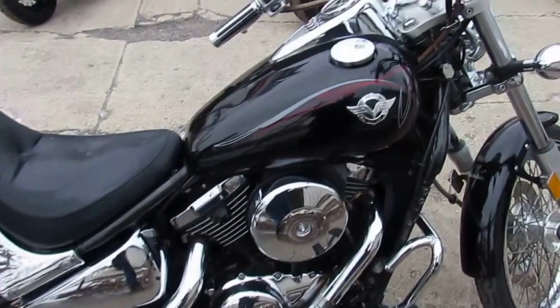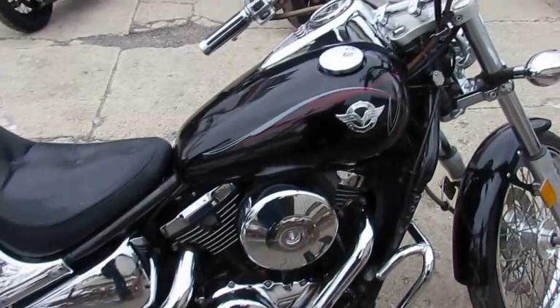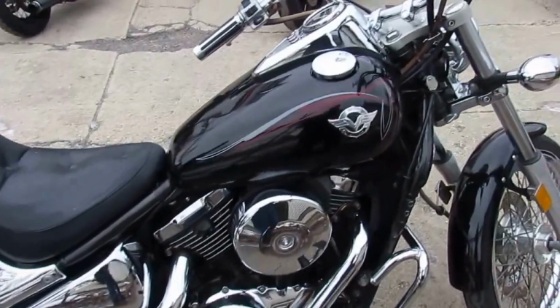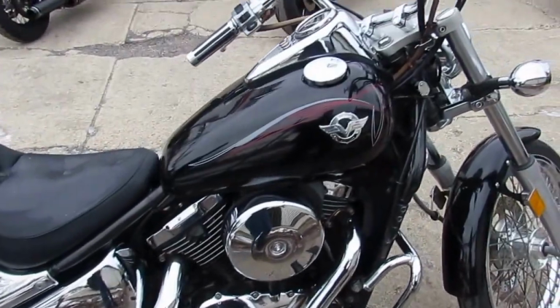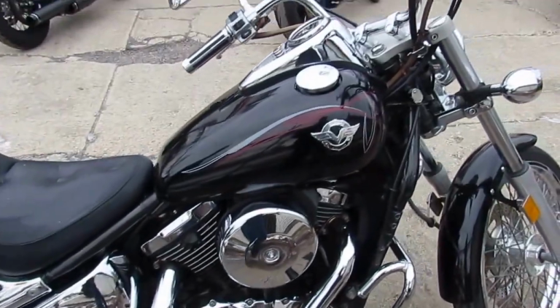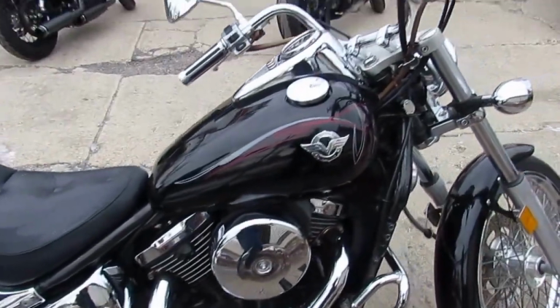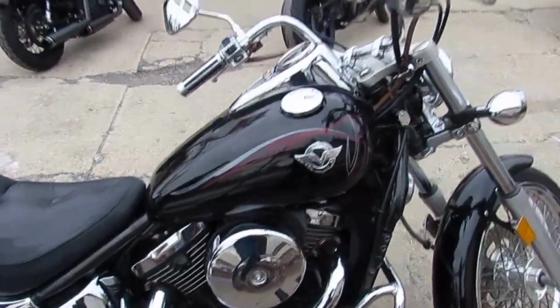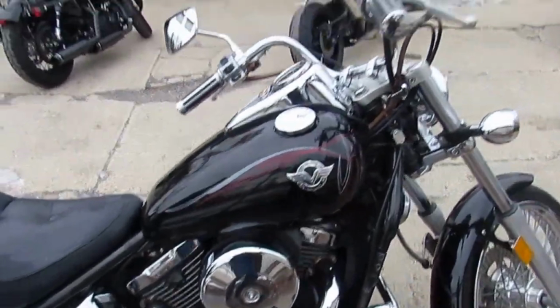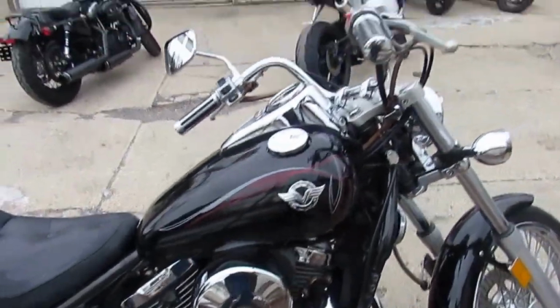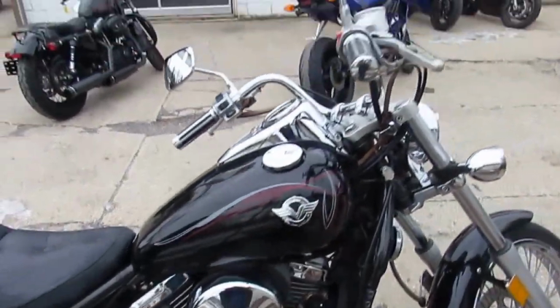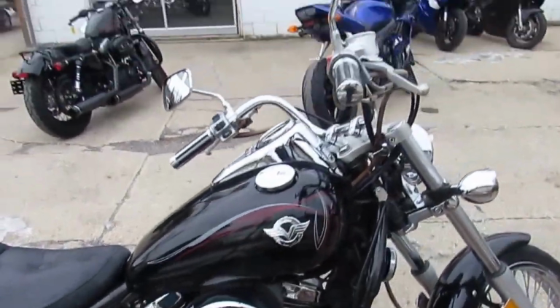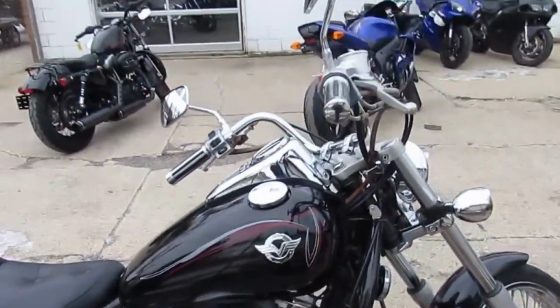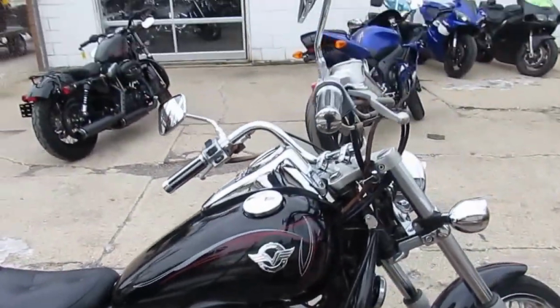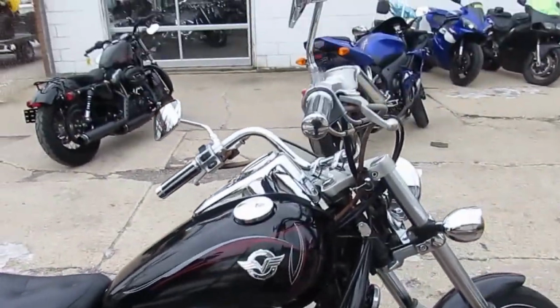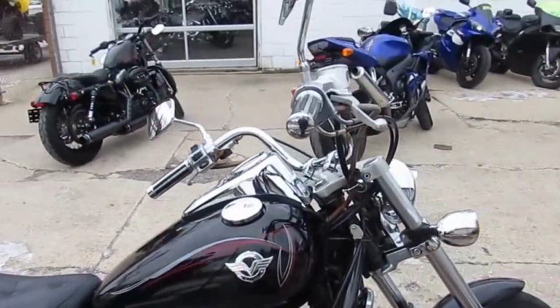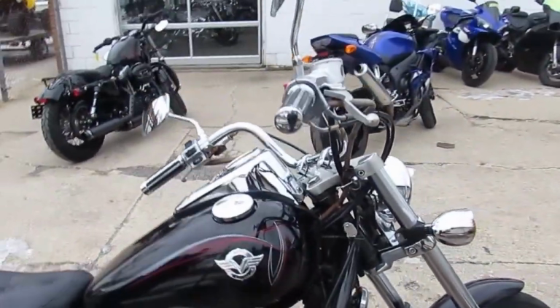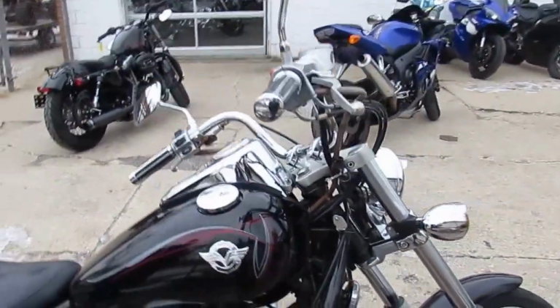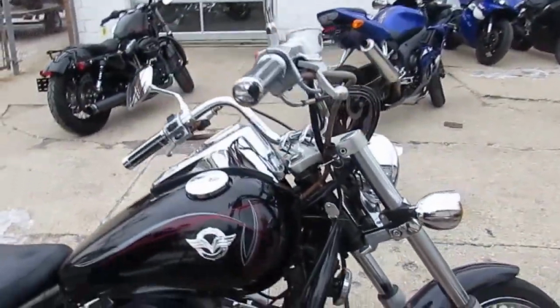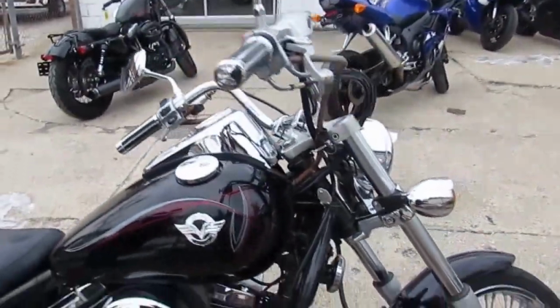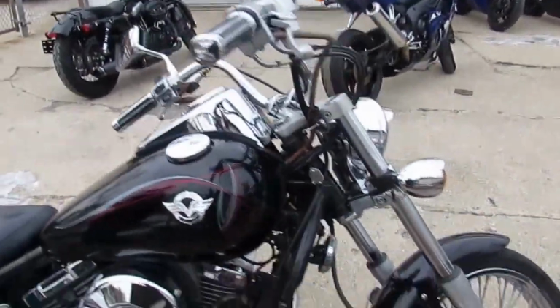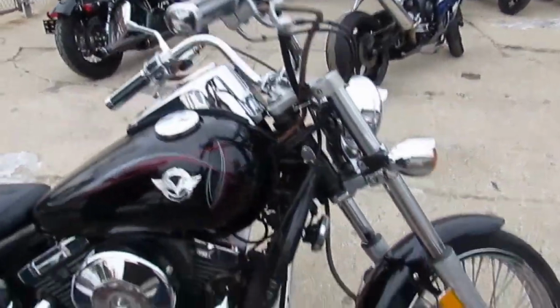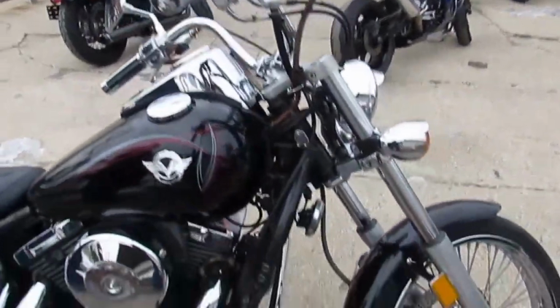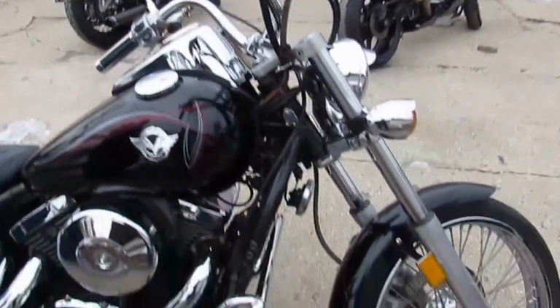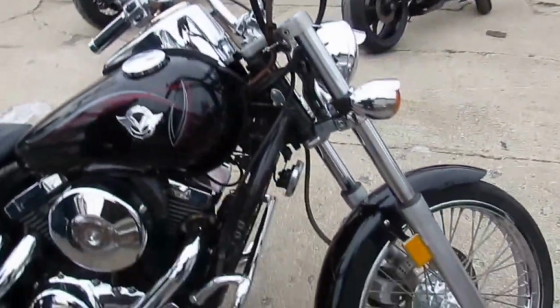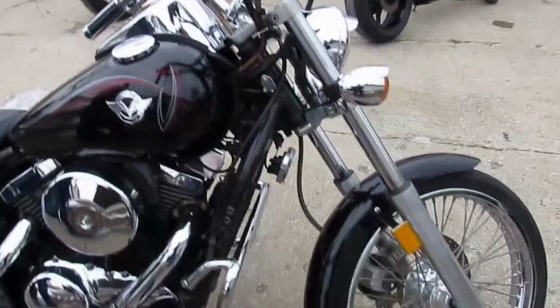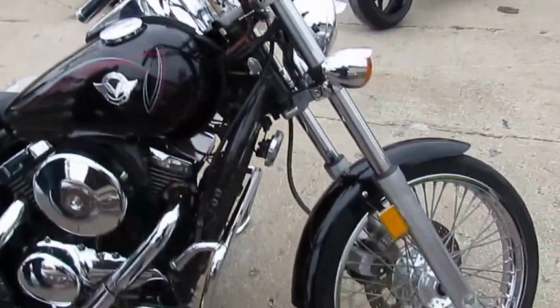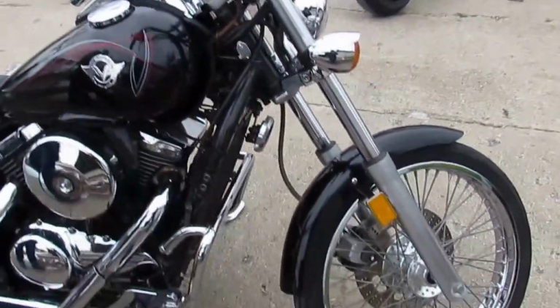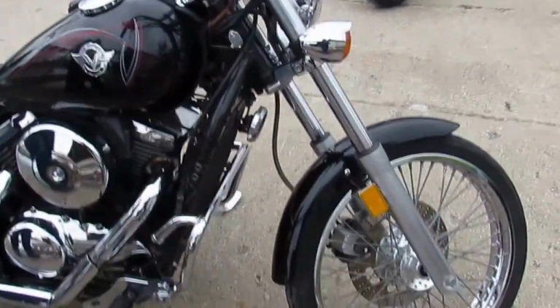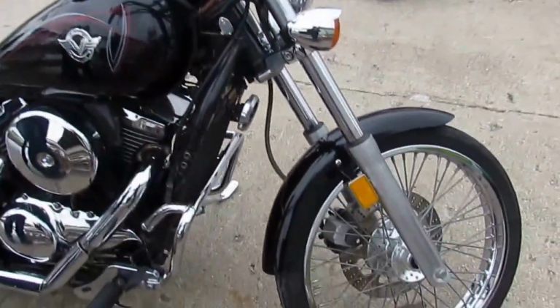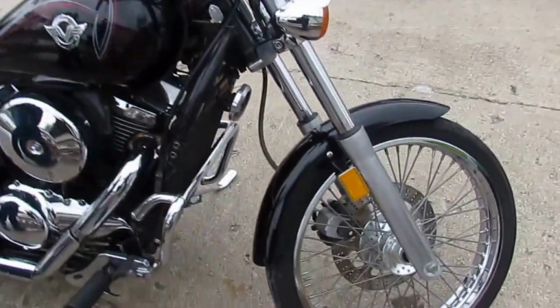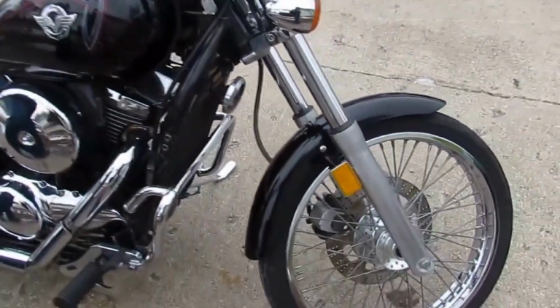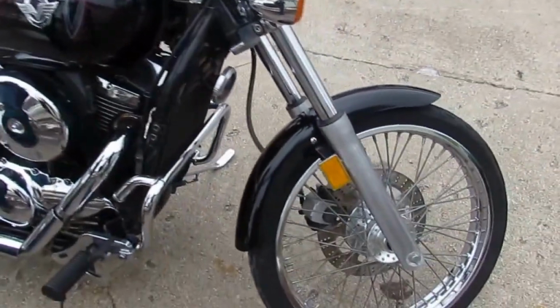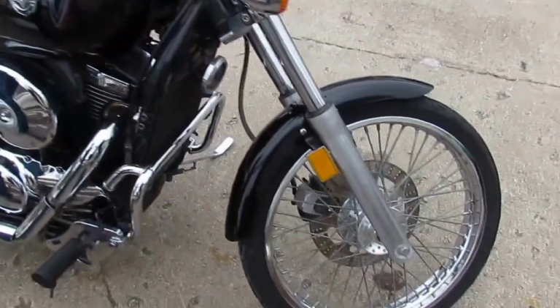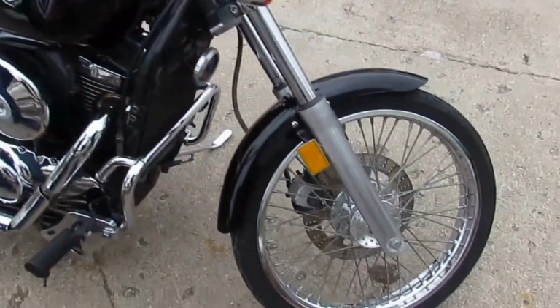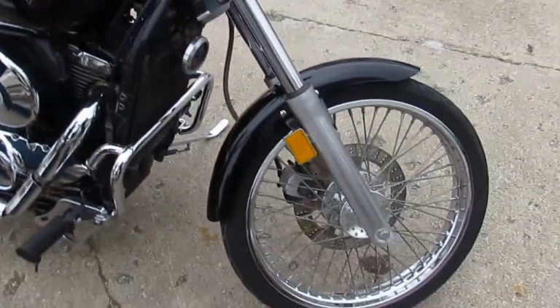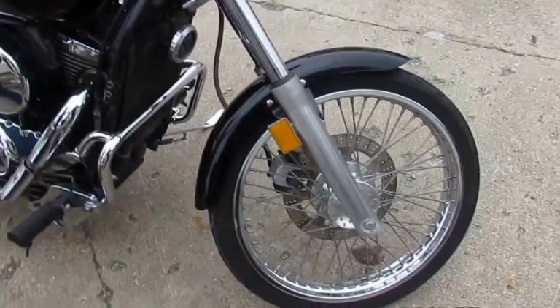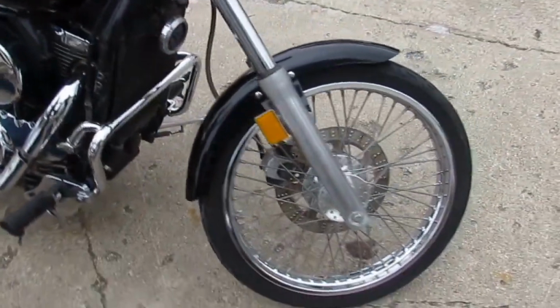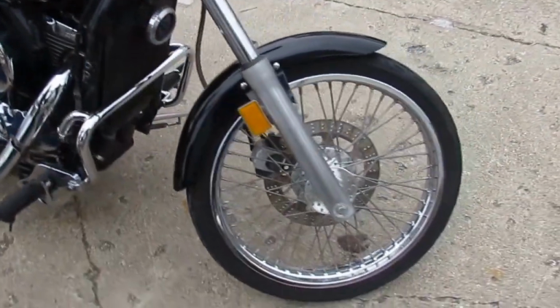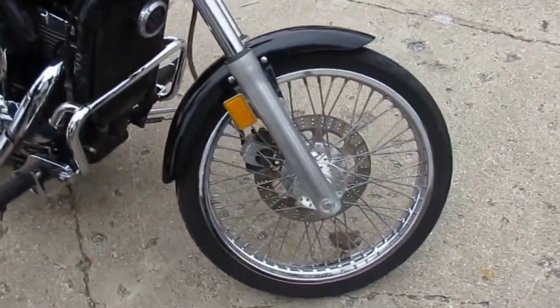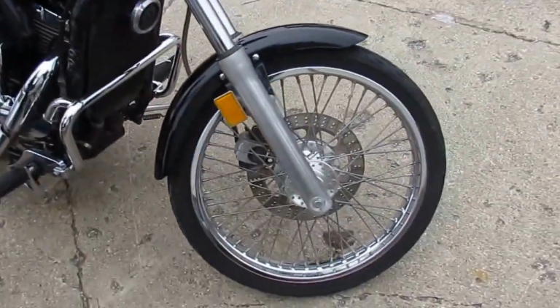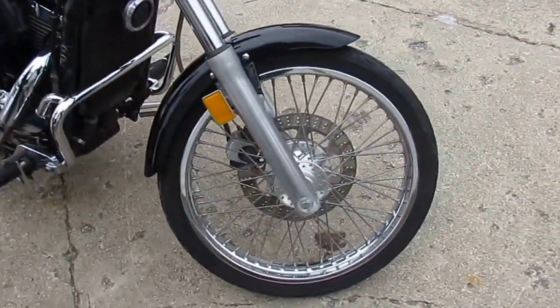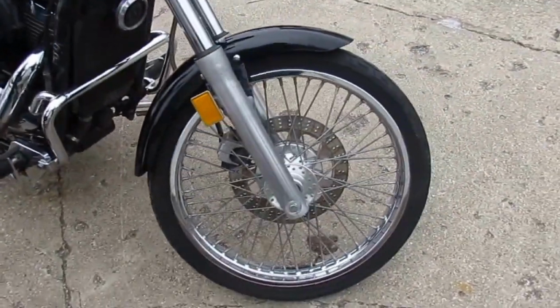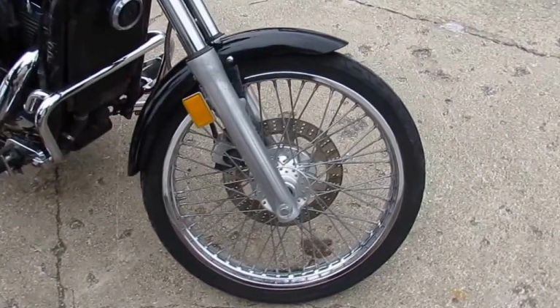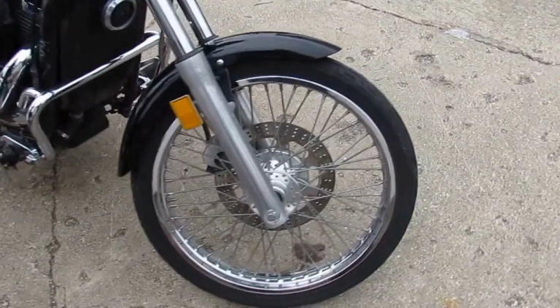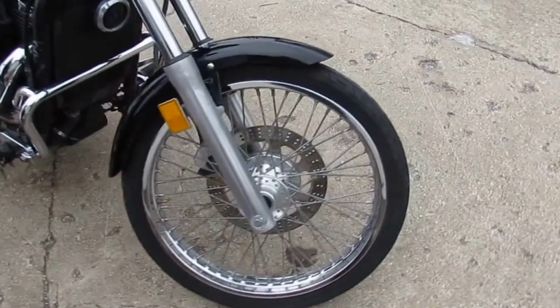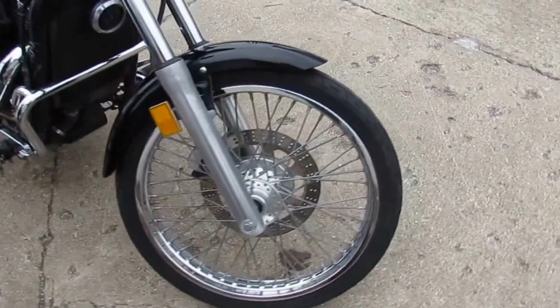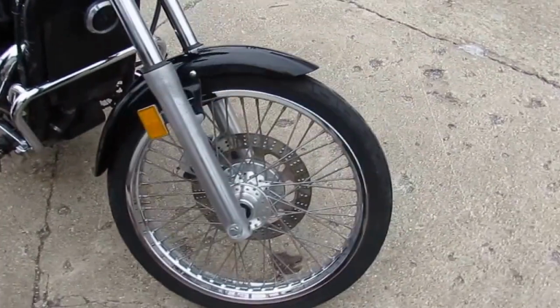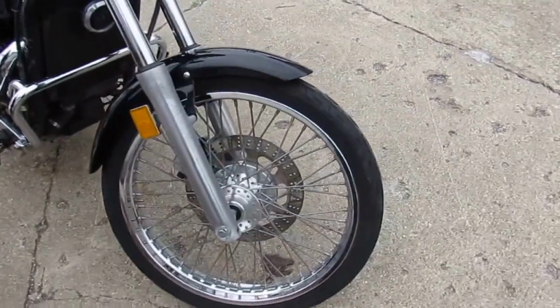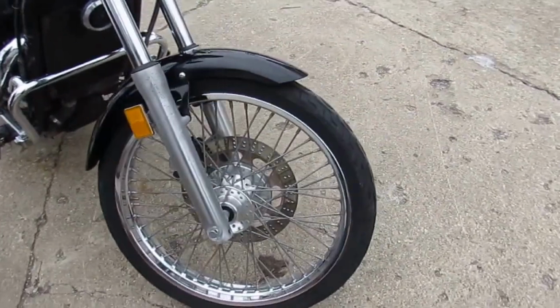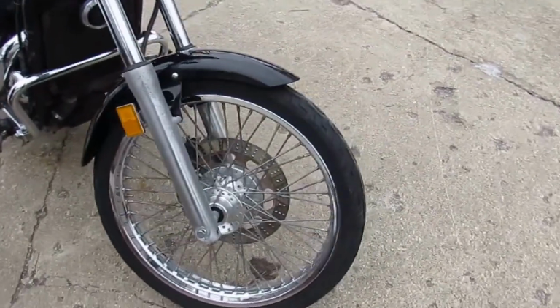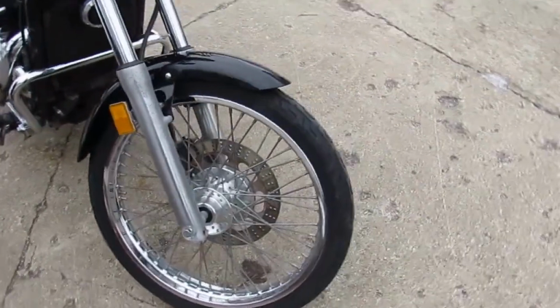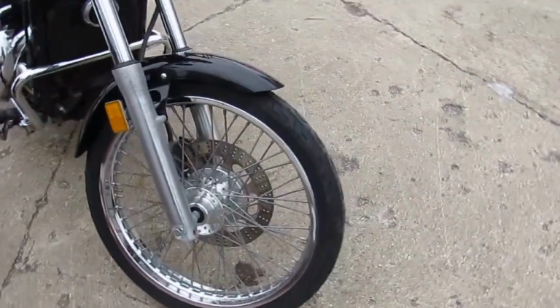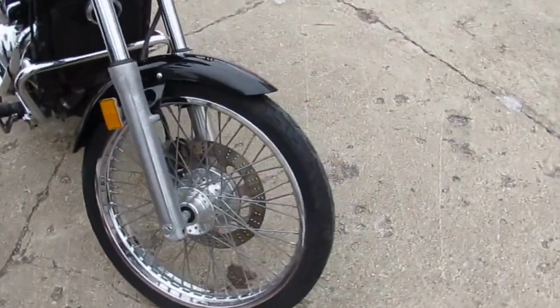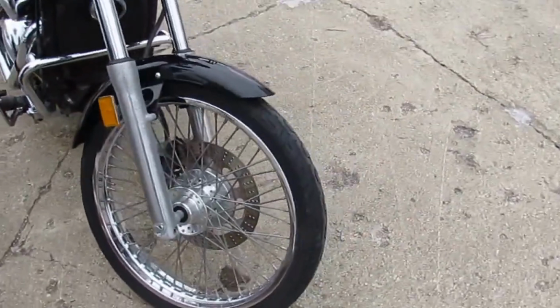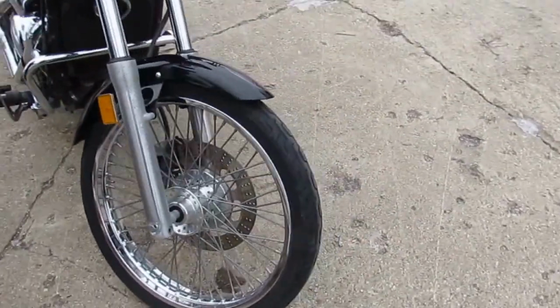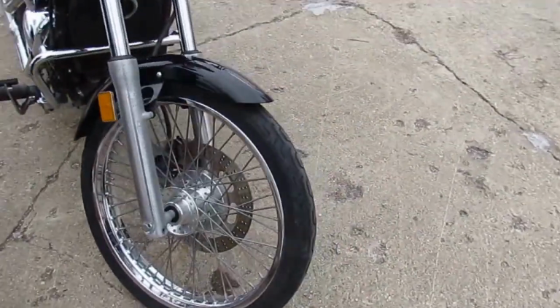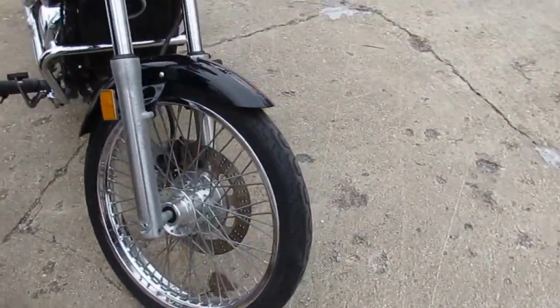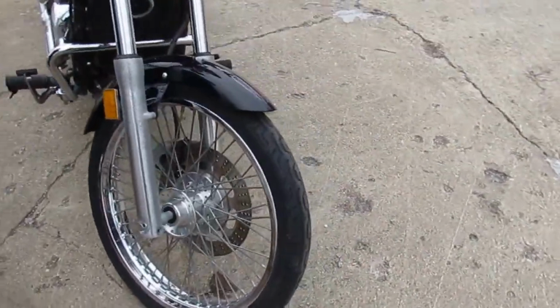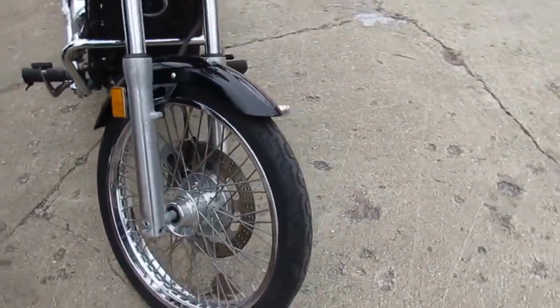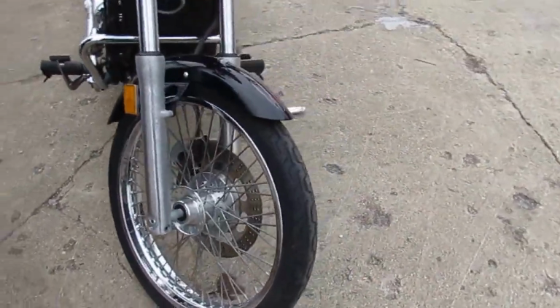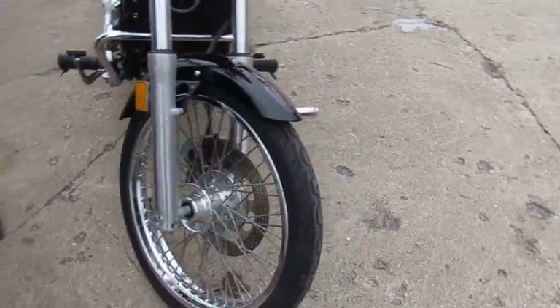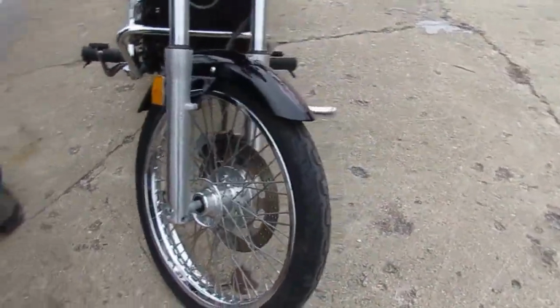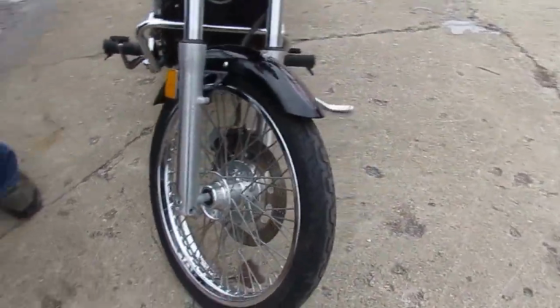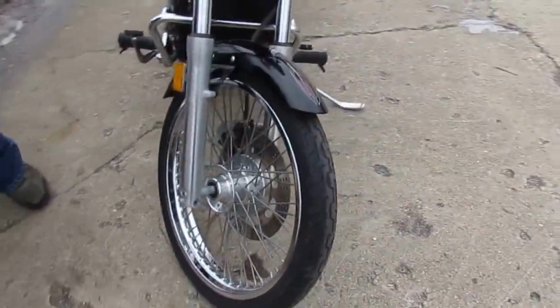Sharp gloss black paint, tons of chrome engine guards, chrome laced wheels and Jardine exhaust makes this Vulcan sound as cool as it looks.